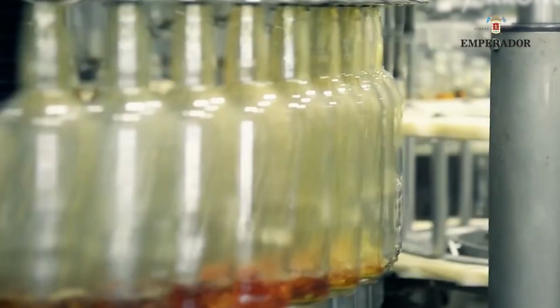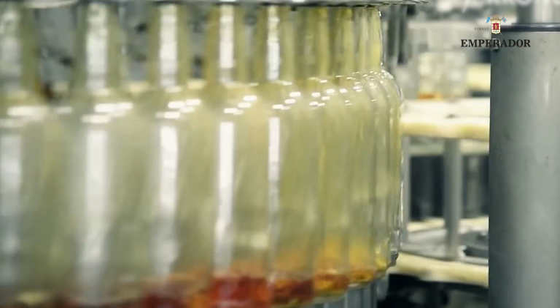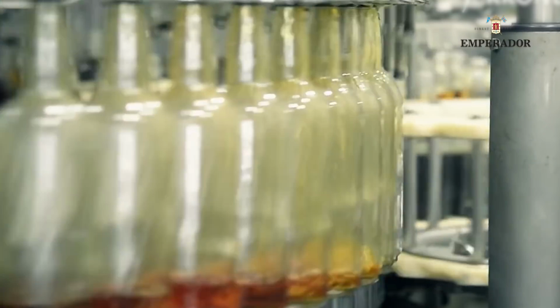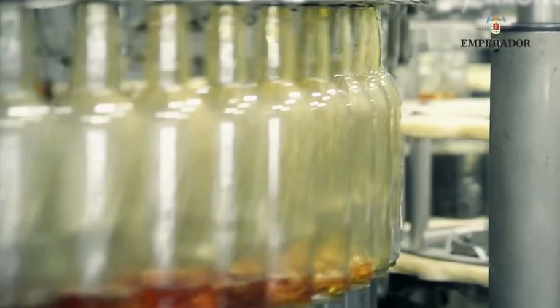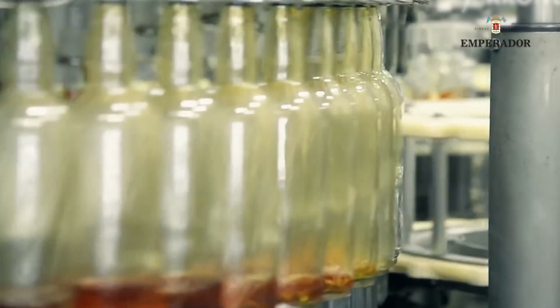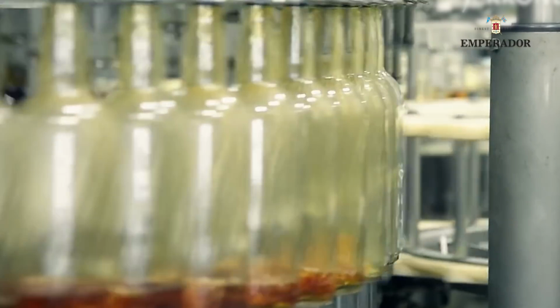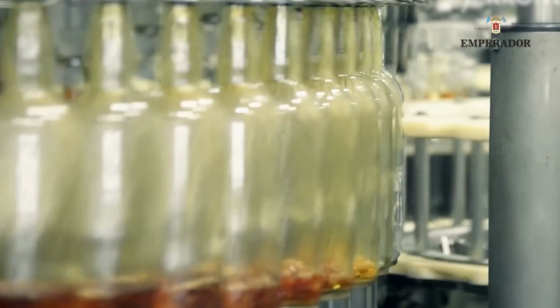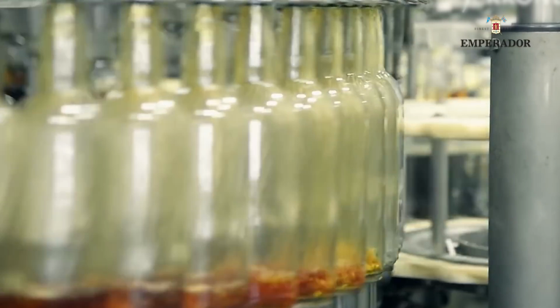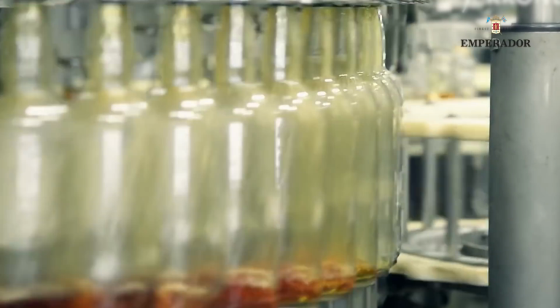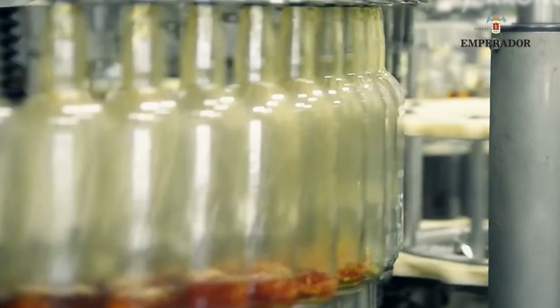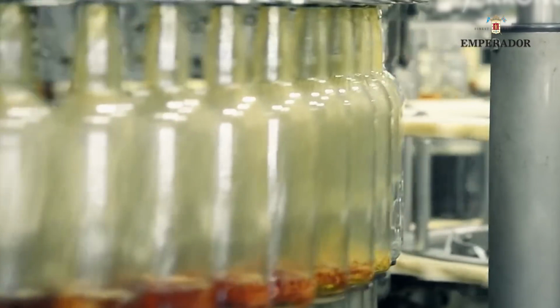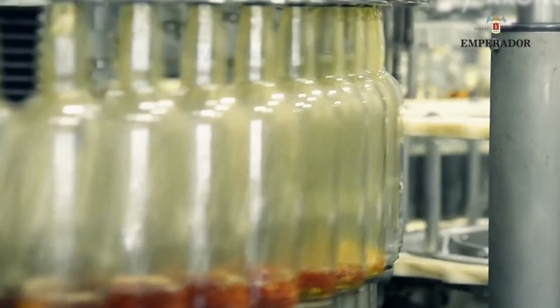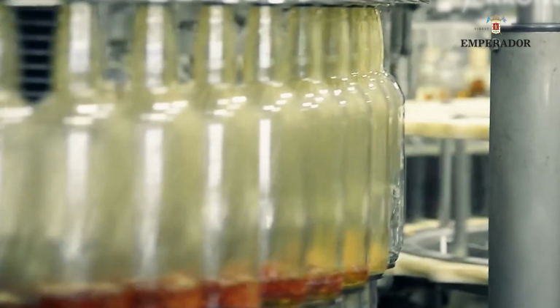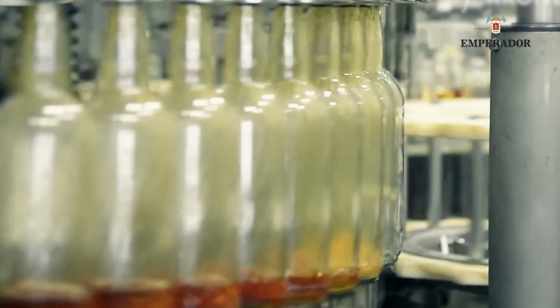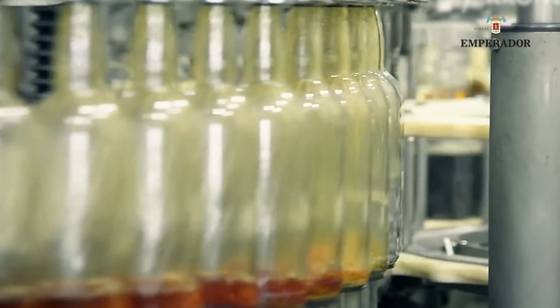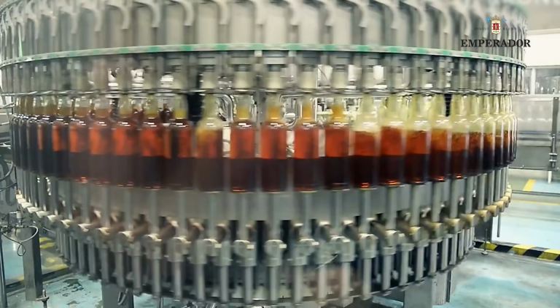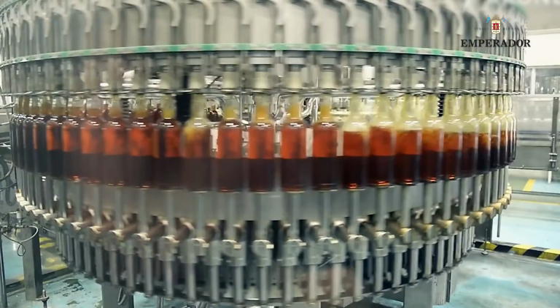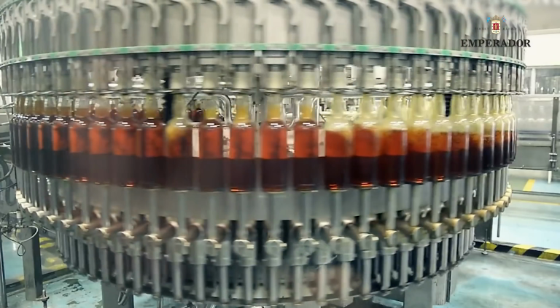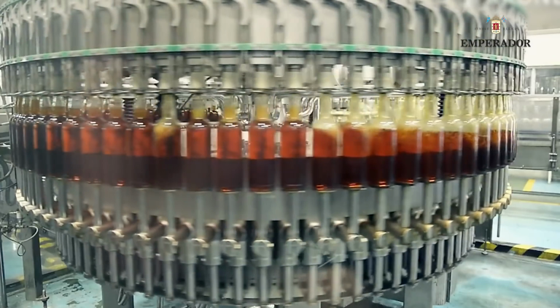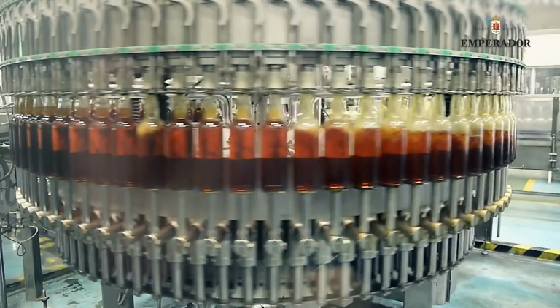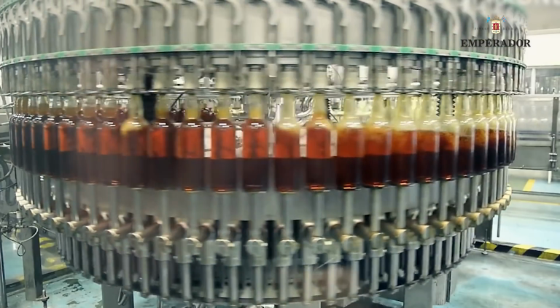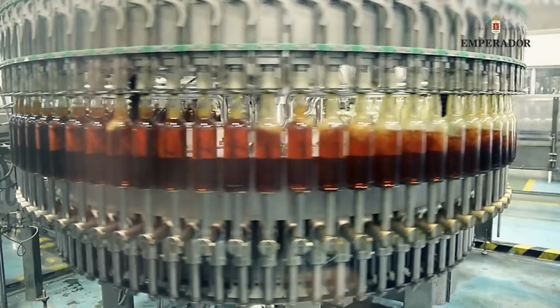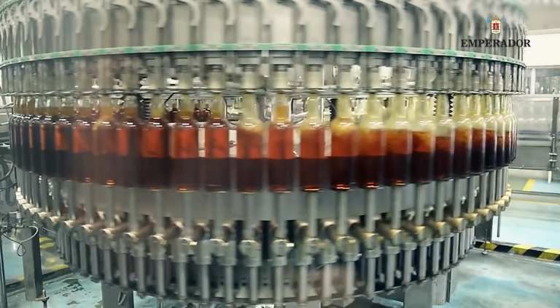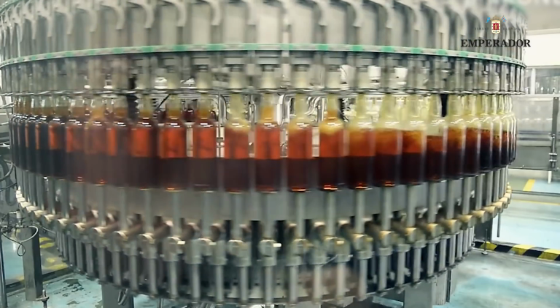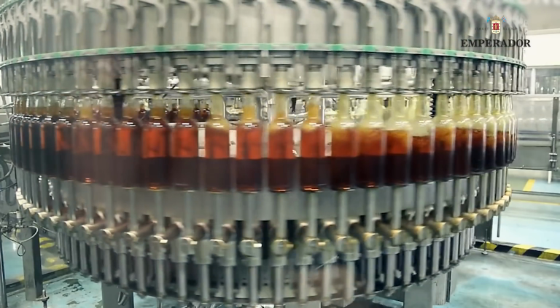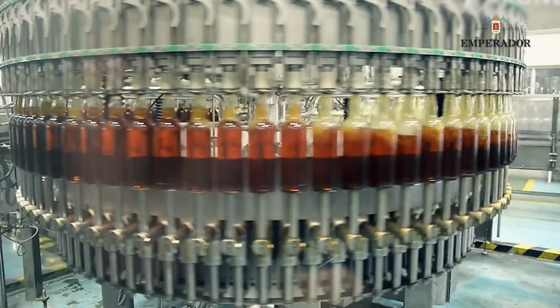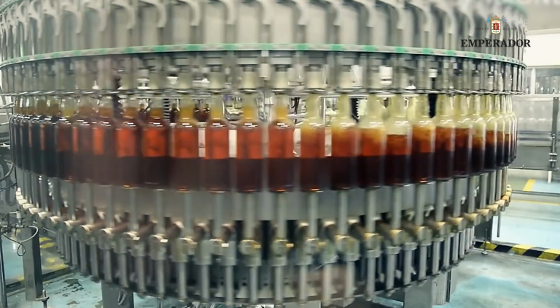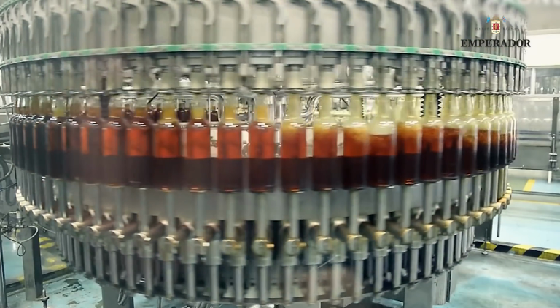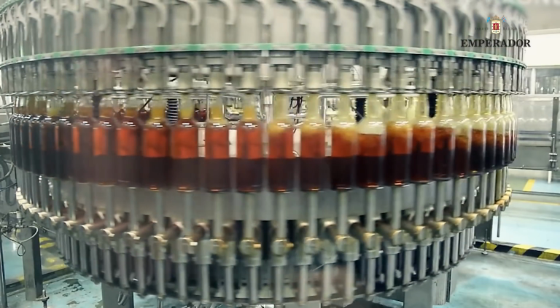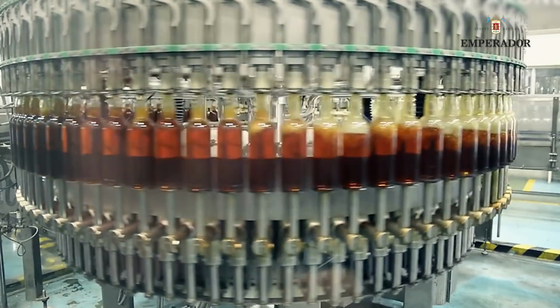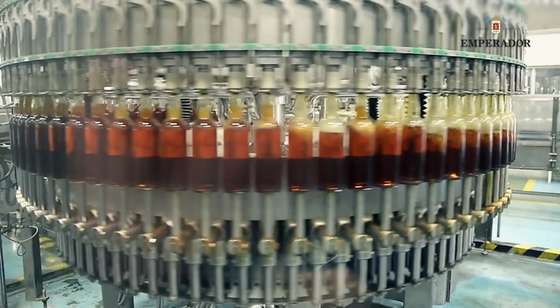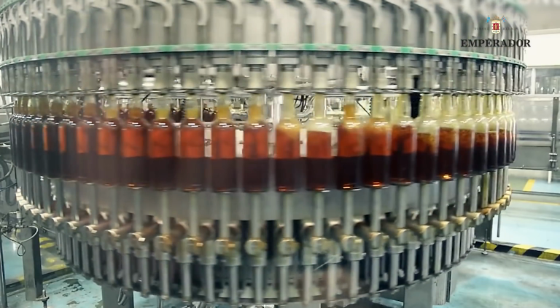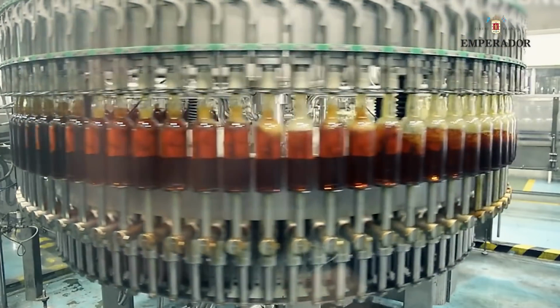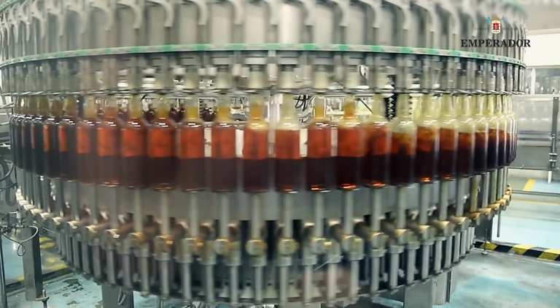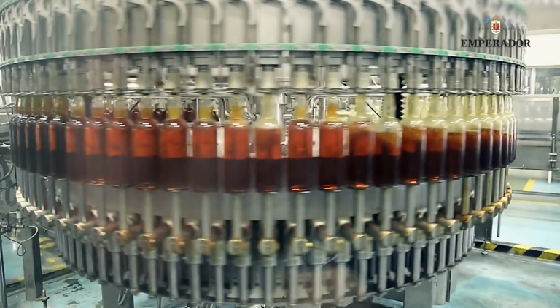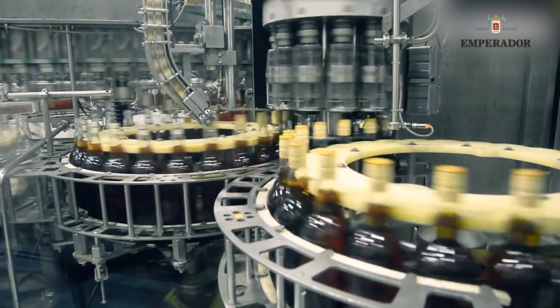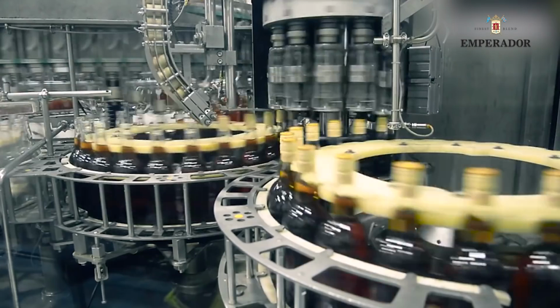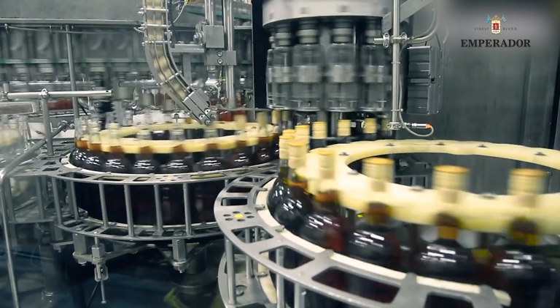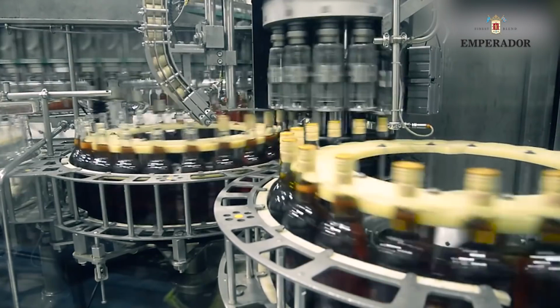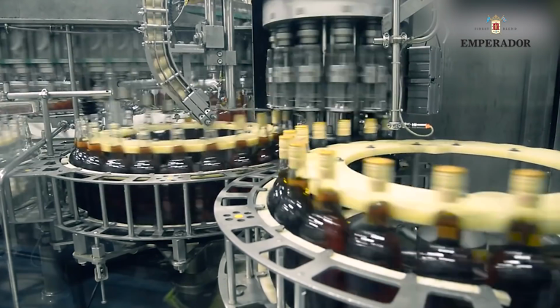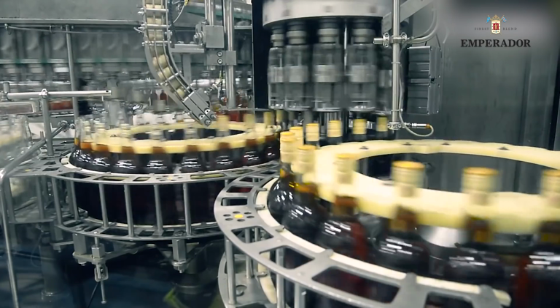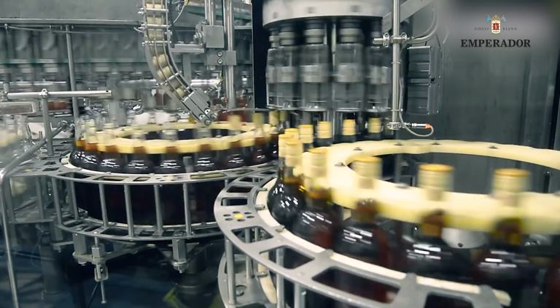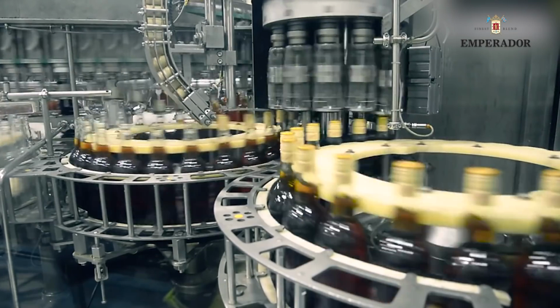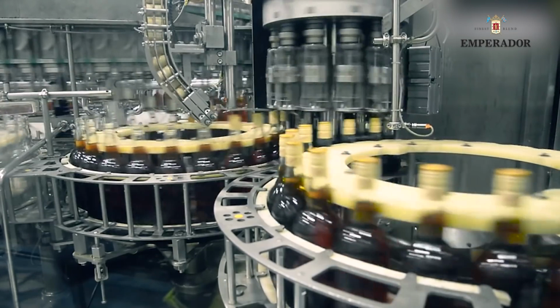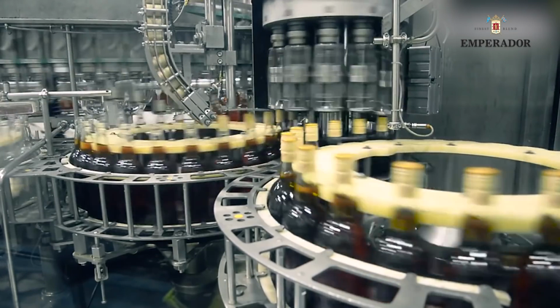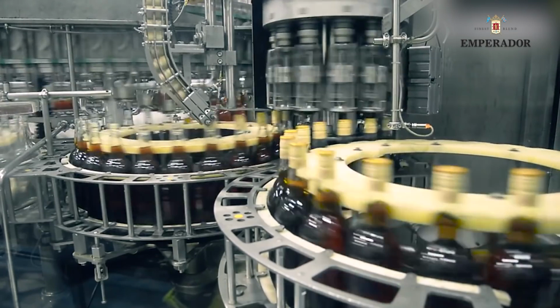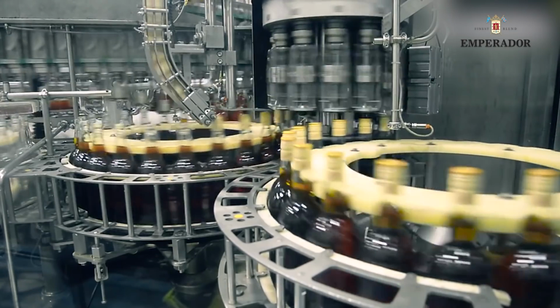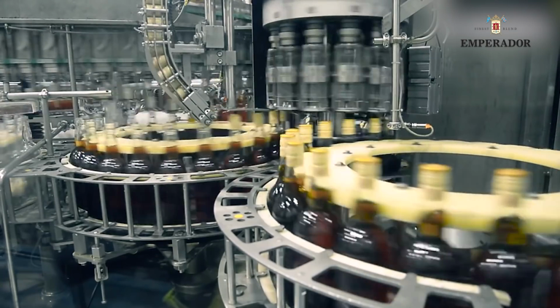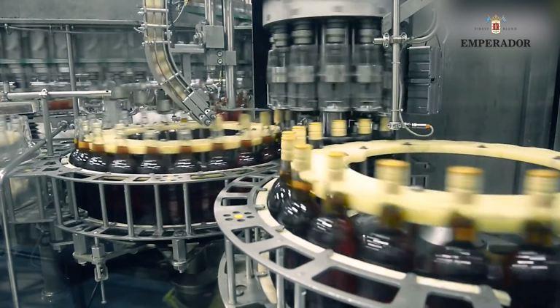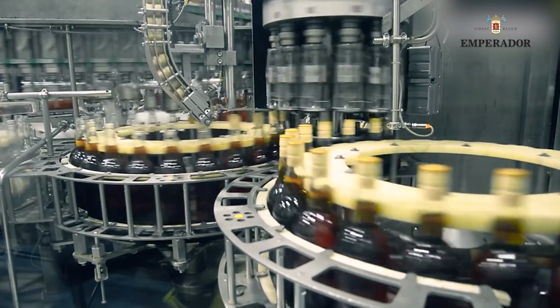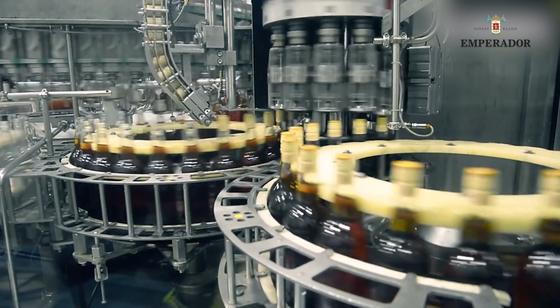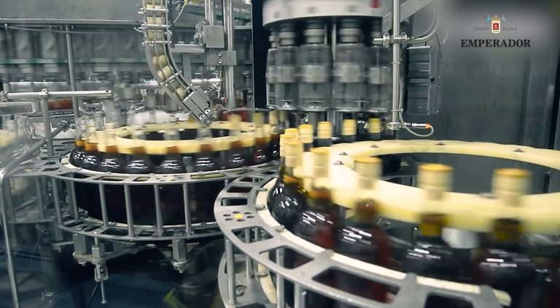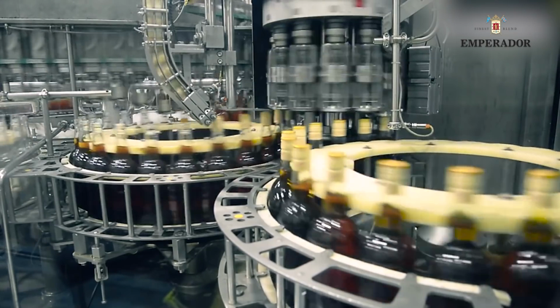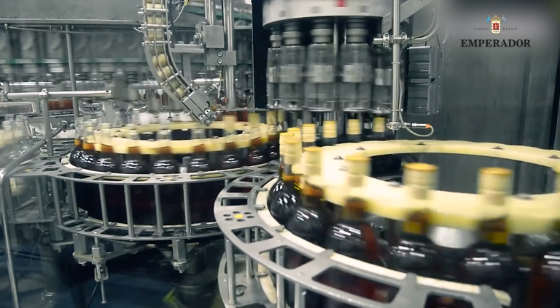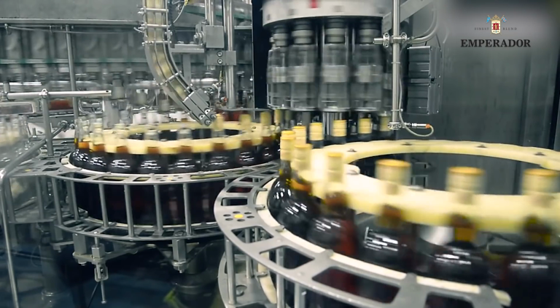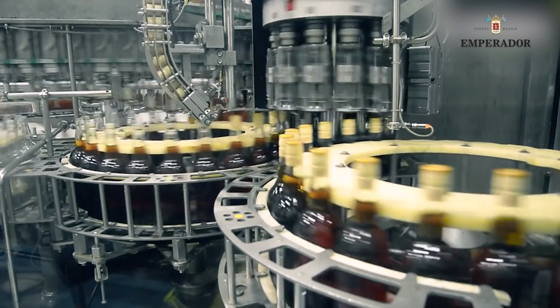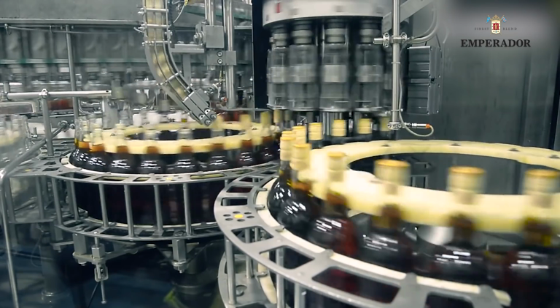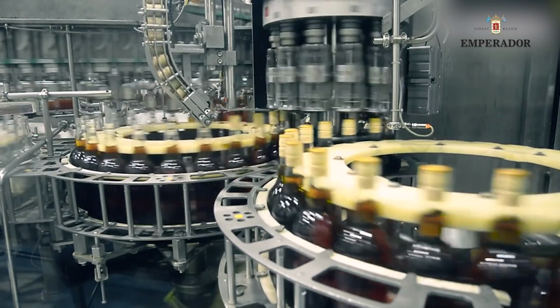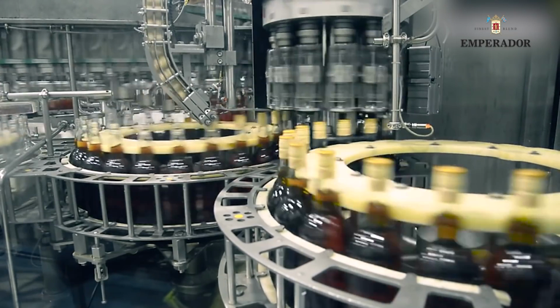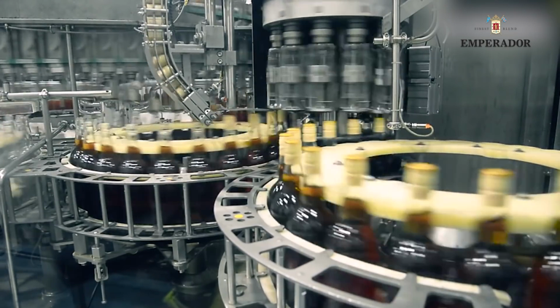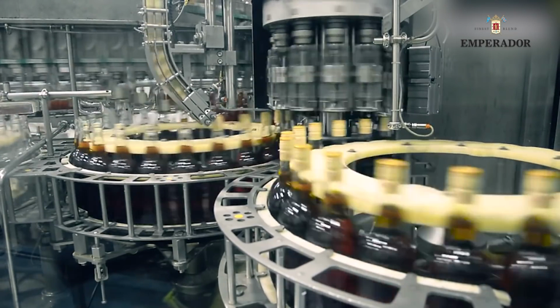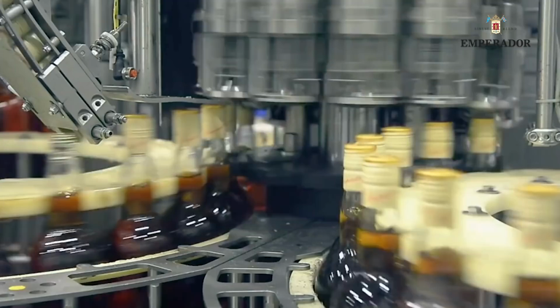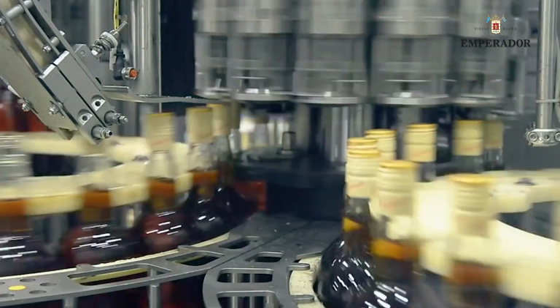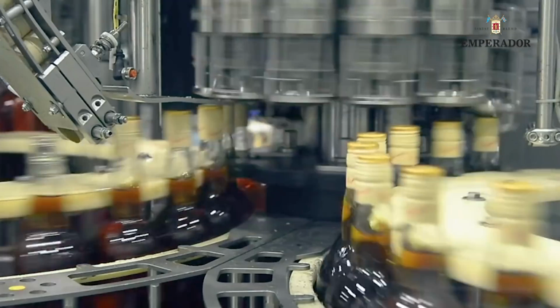Advanced machinery is used to control filling and bottle capping, foregoing the need for human intervention.